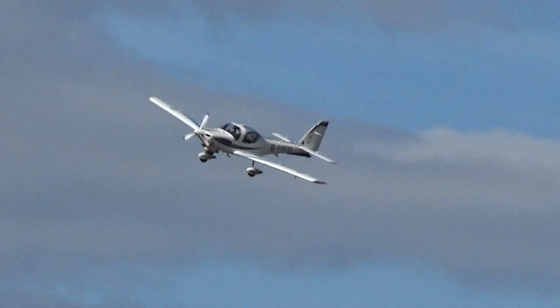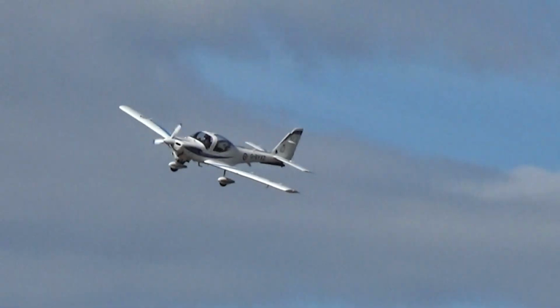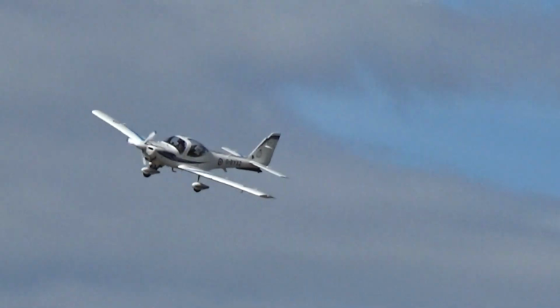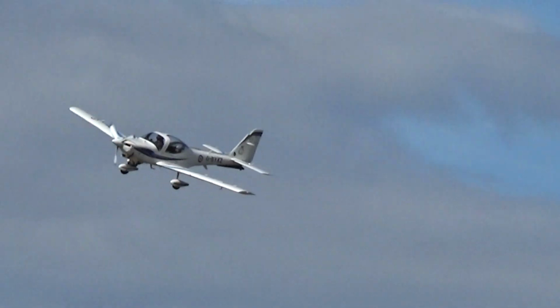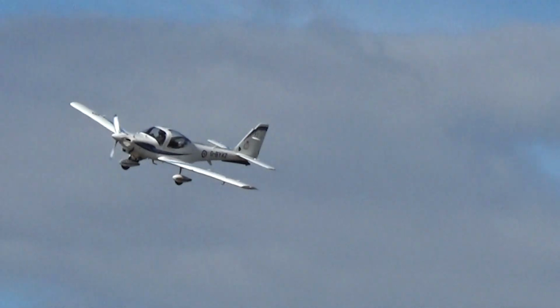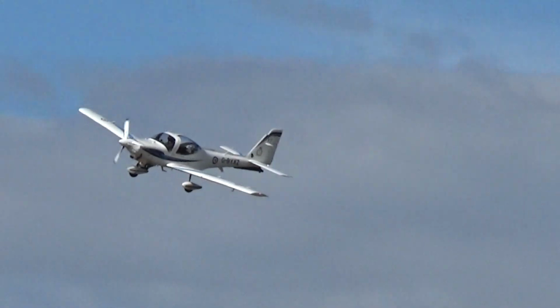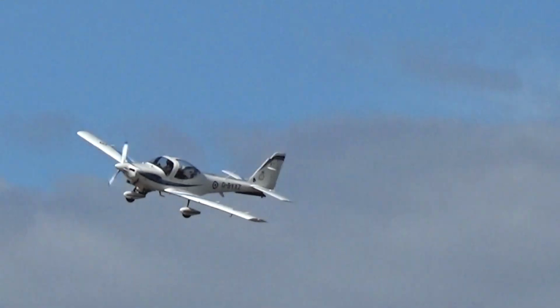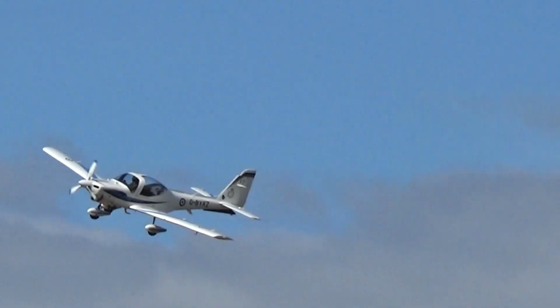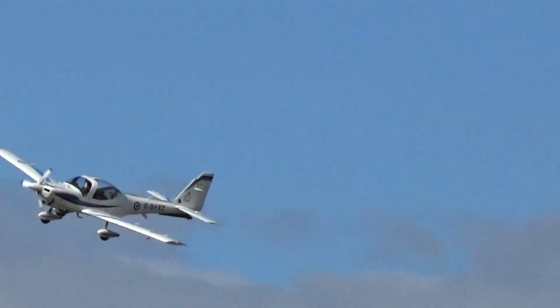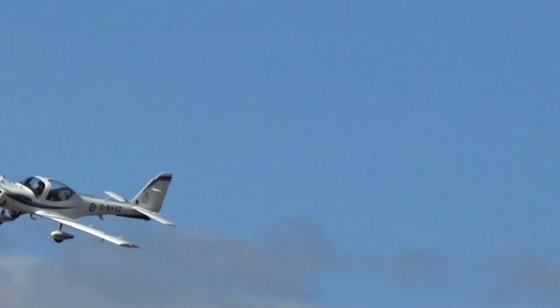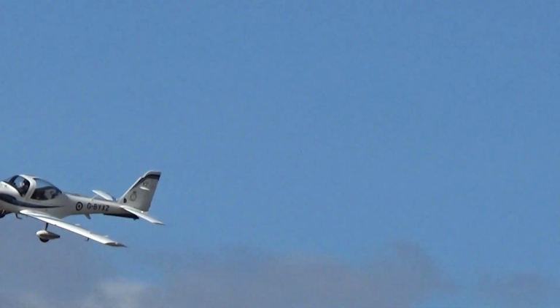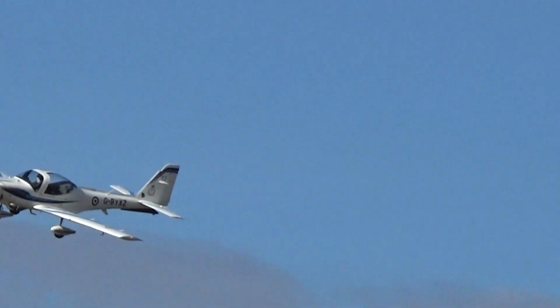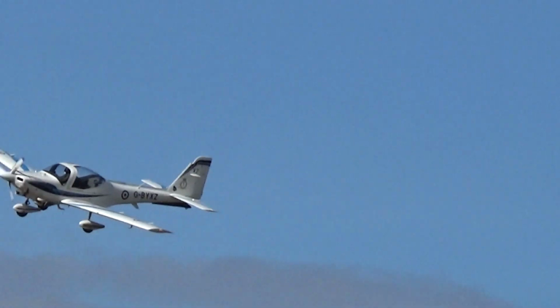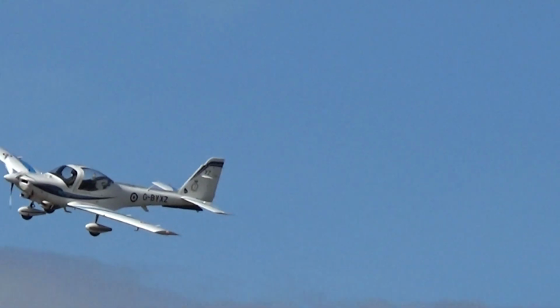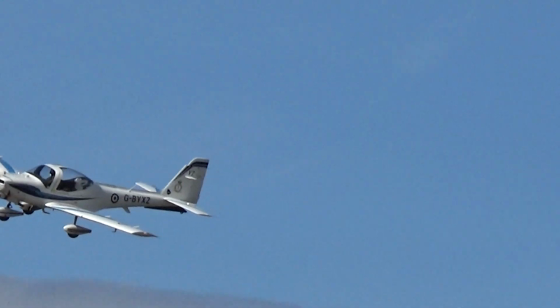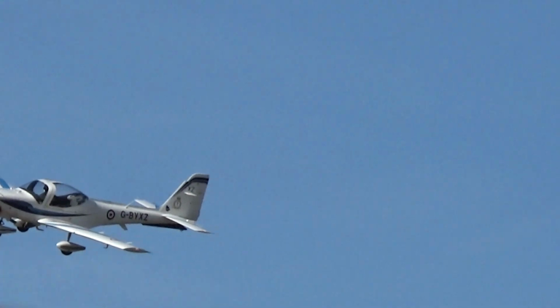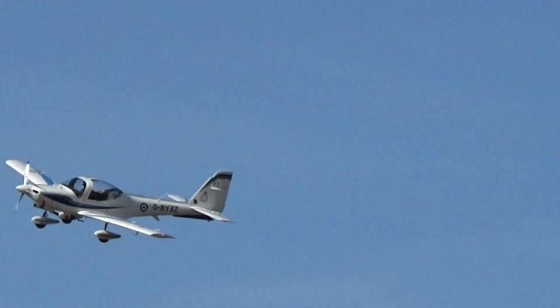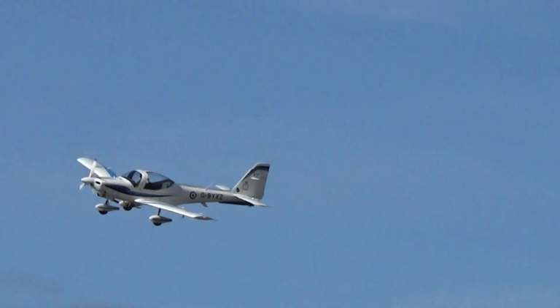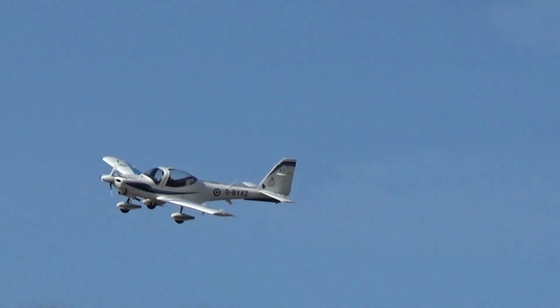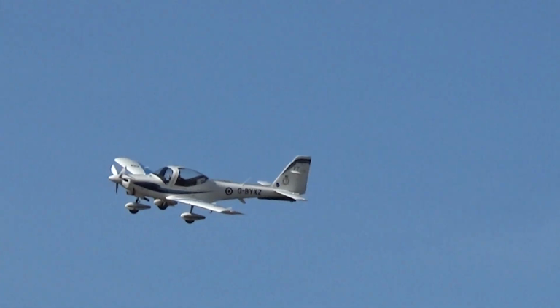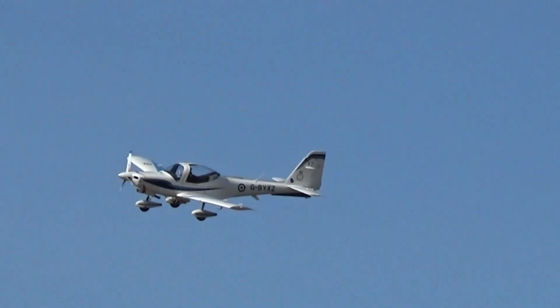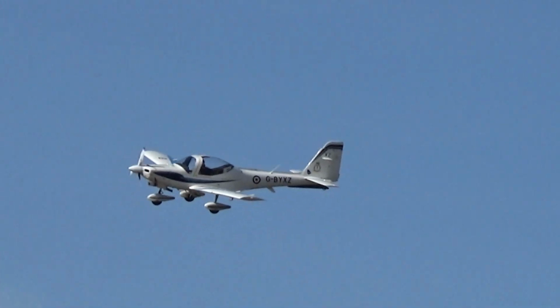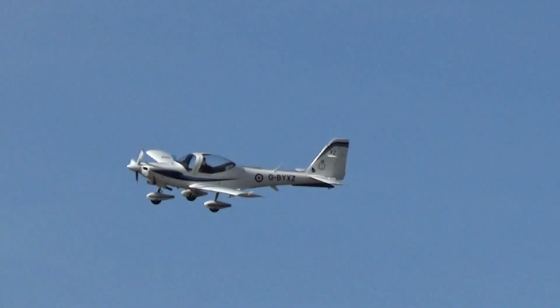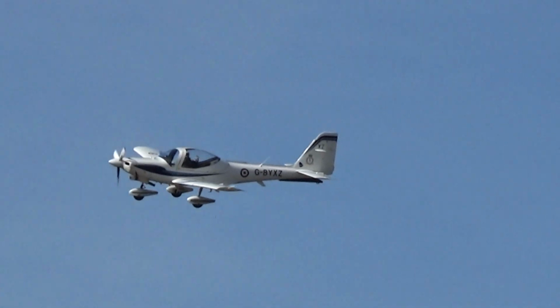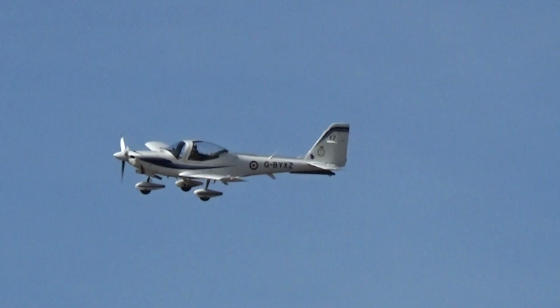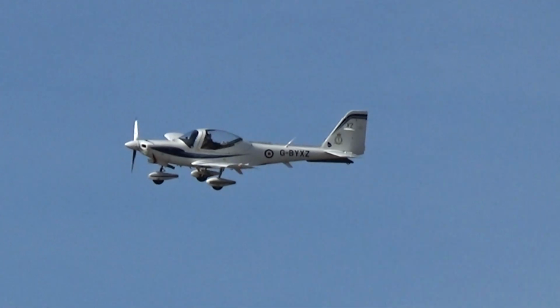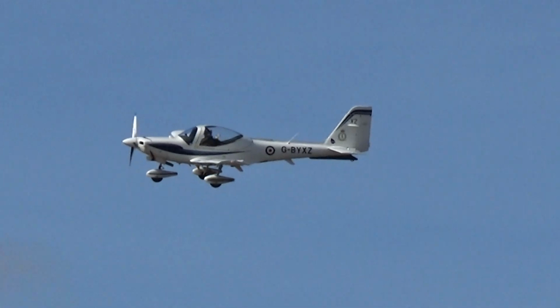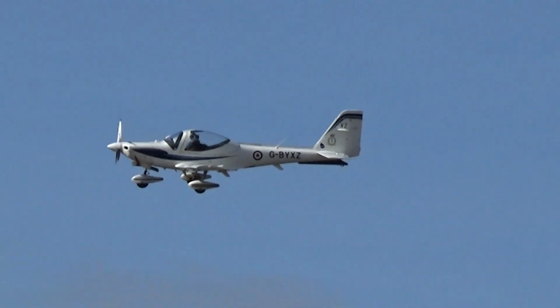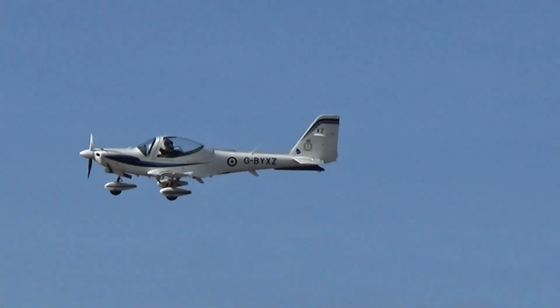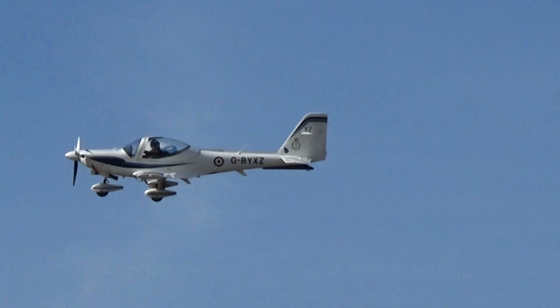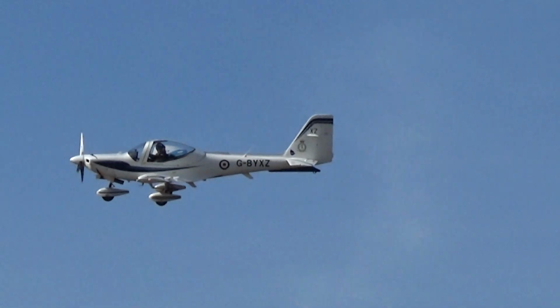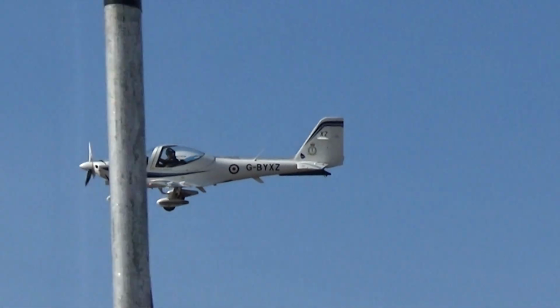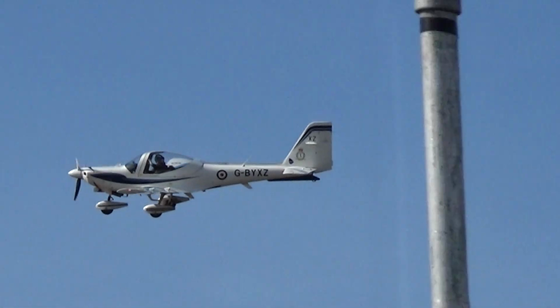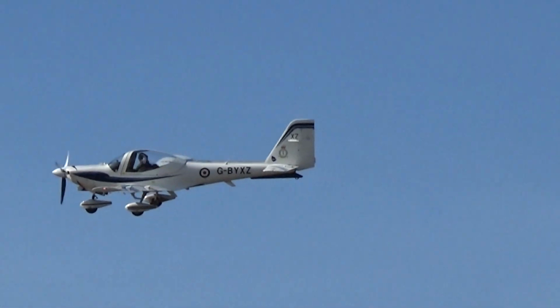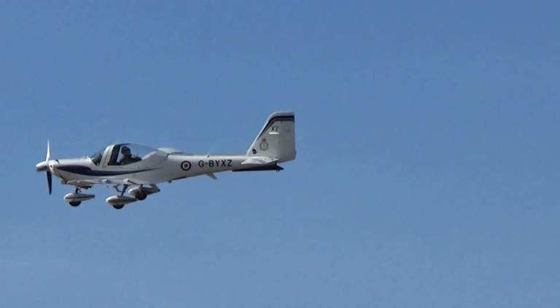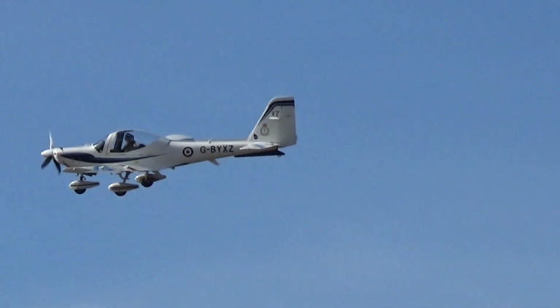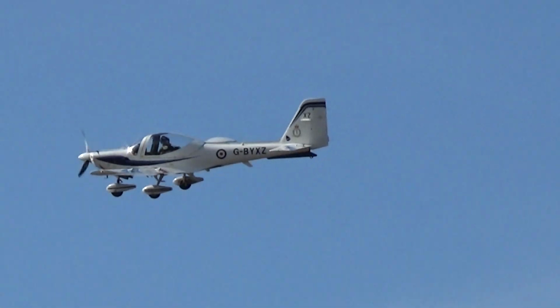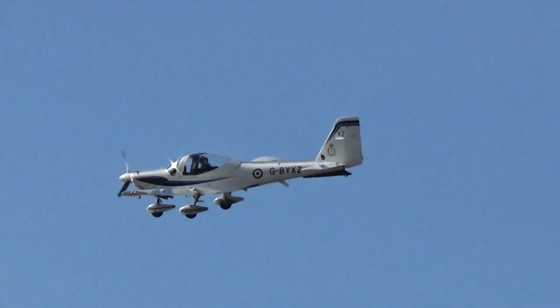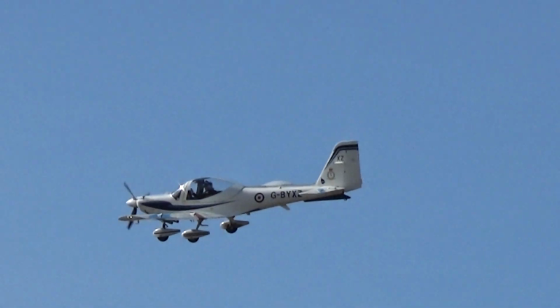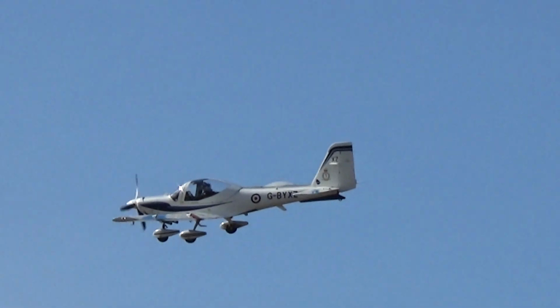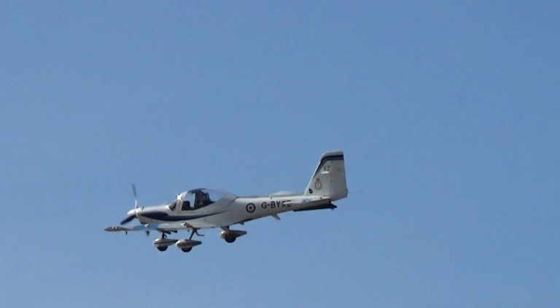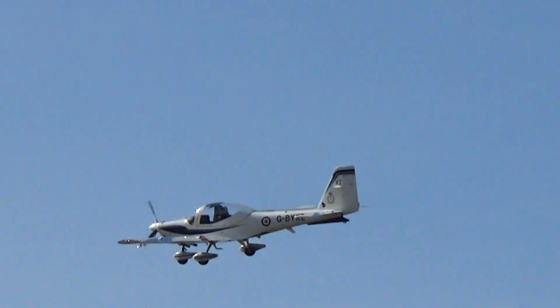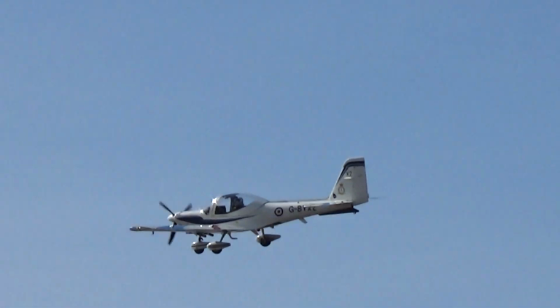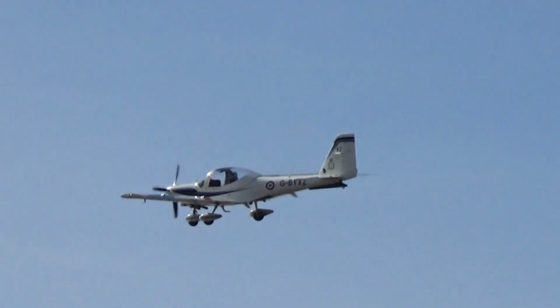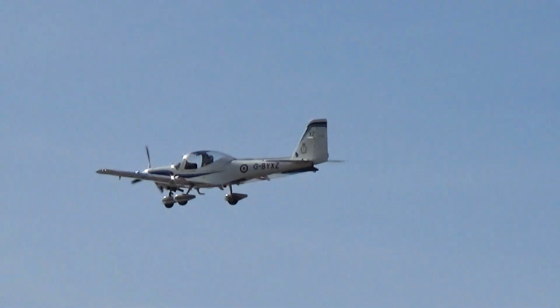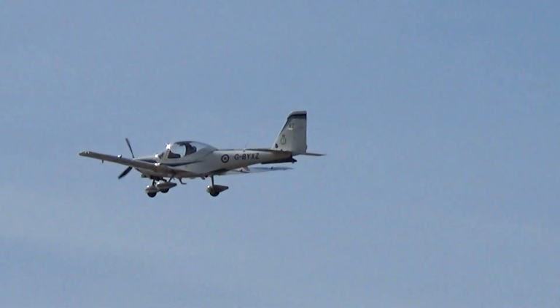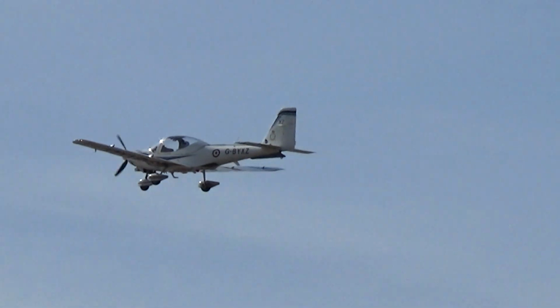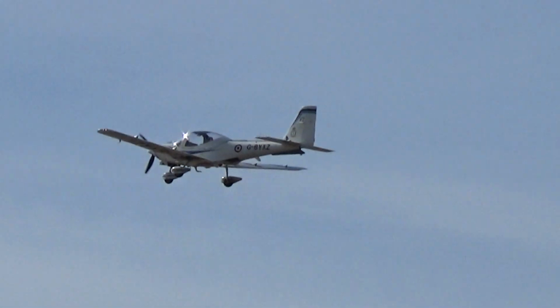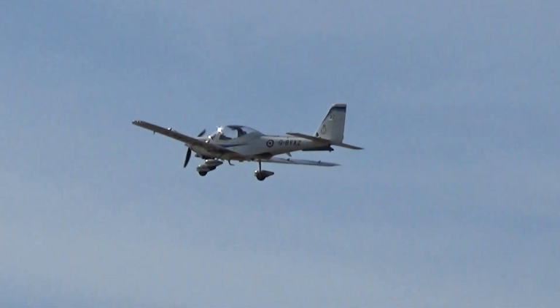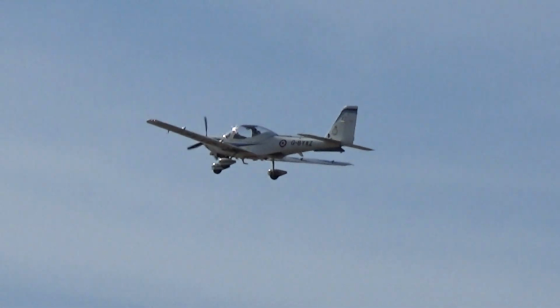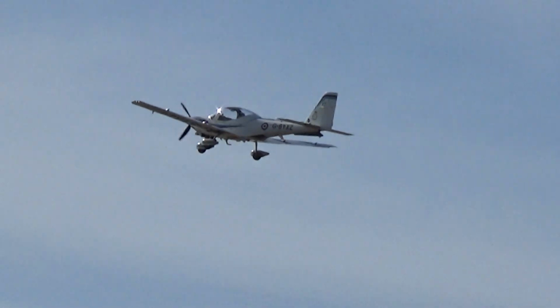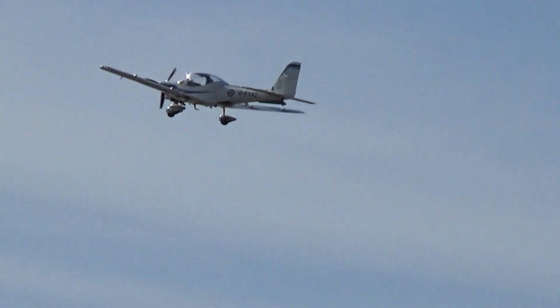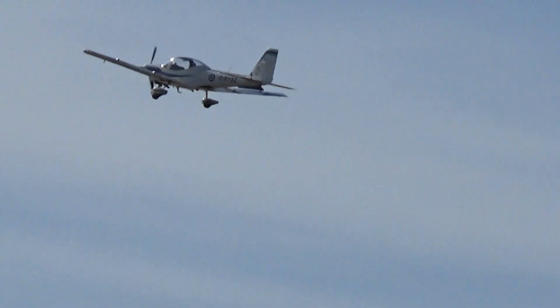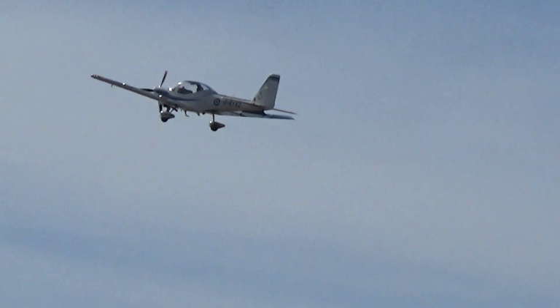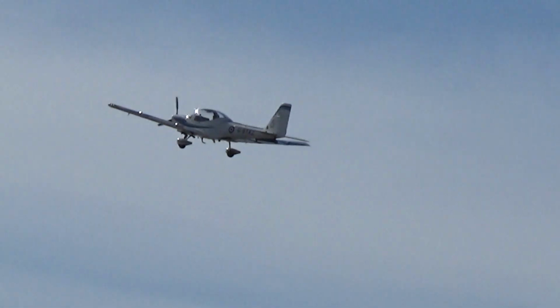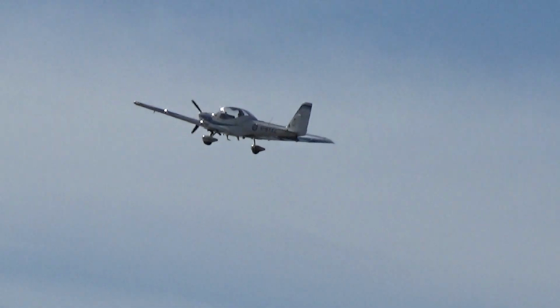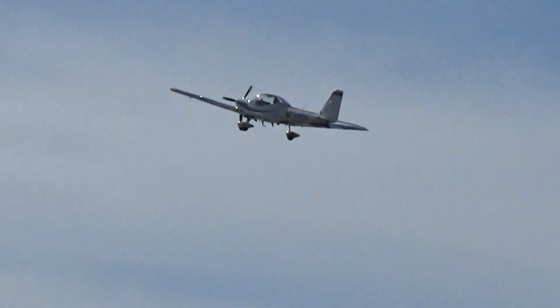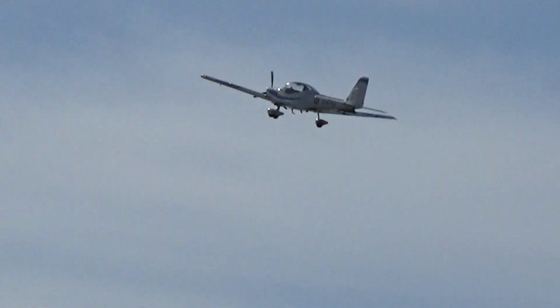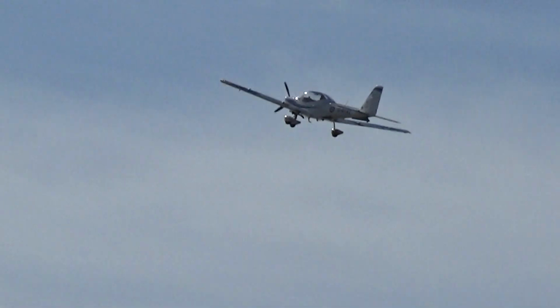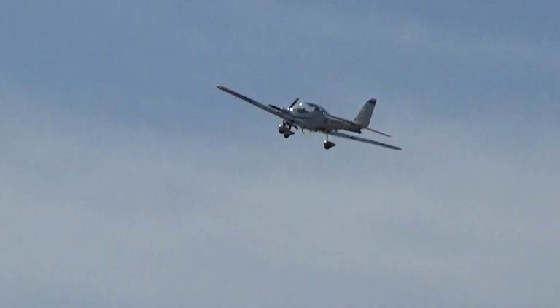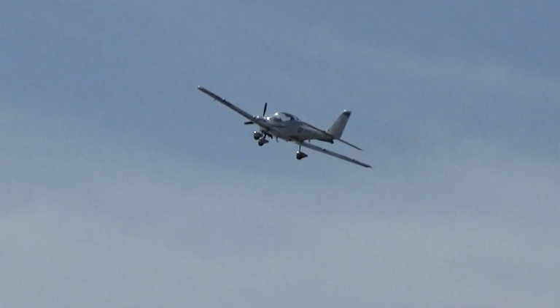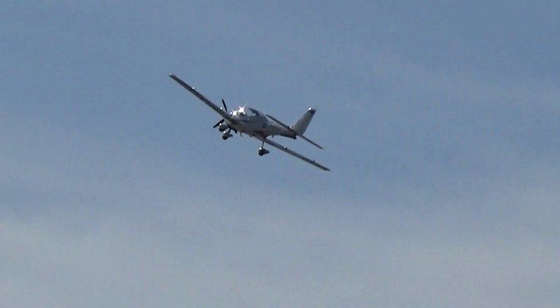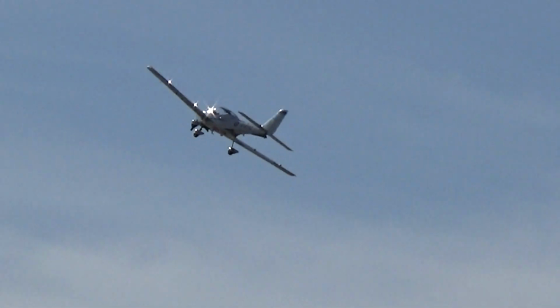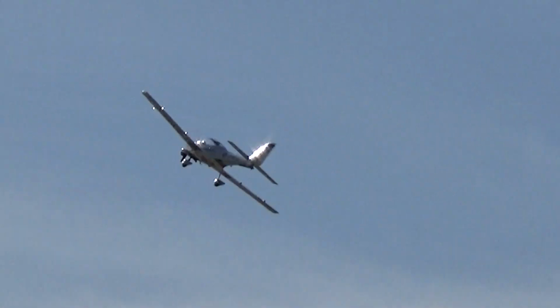Ladies and gentlemen, boys and girls, the 2019 Royal Air Force Tutor display.